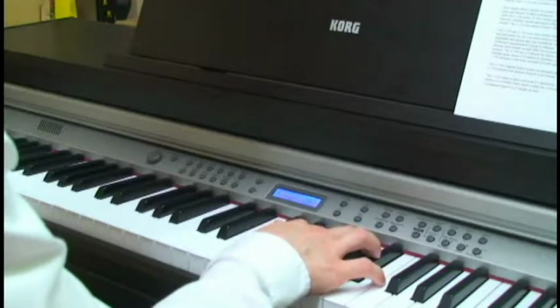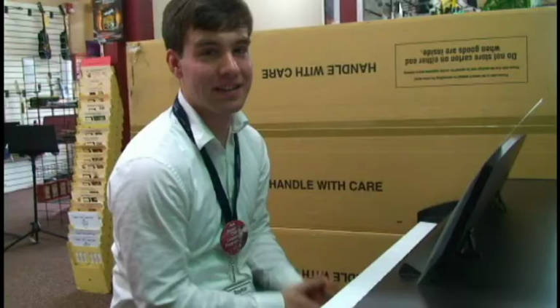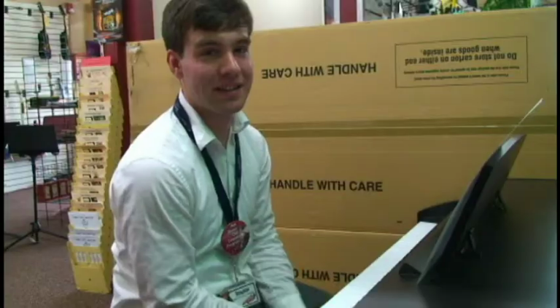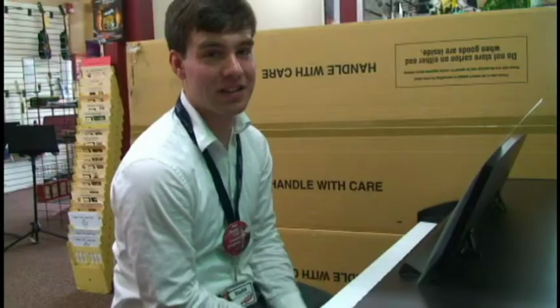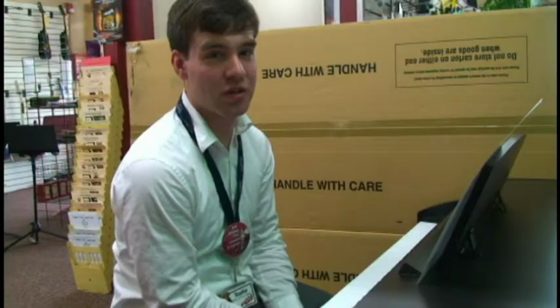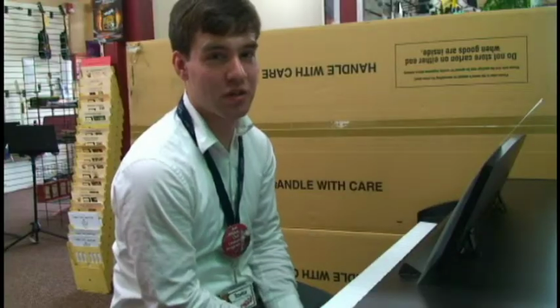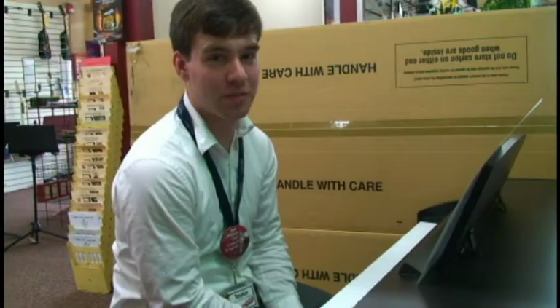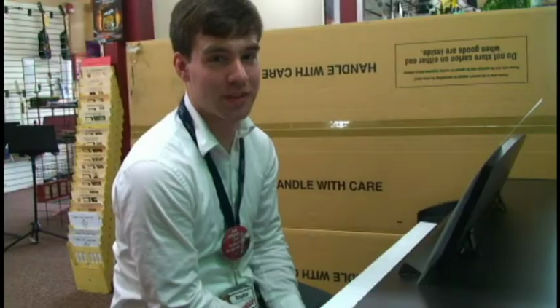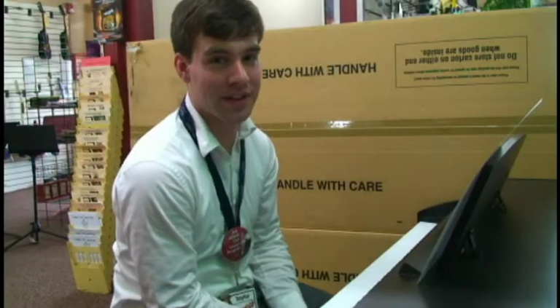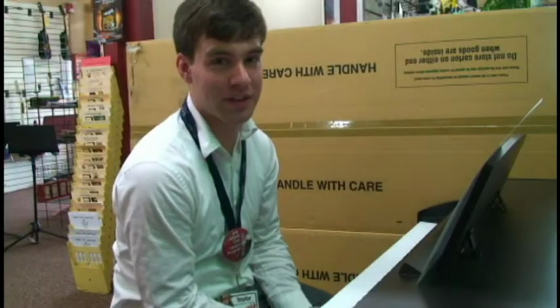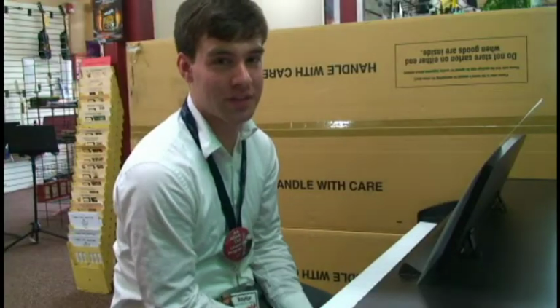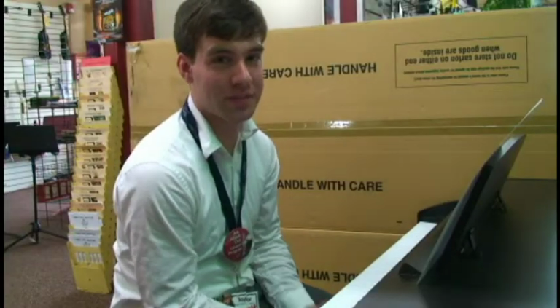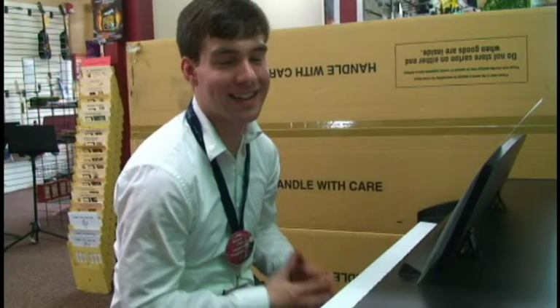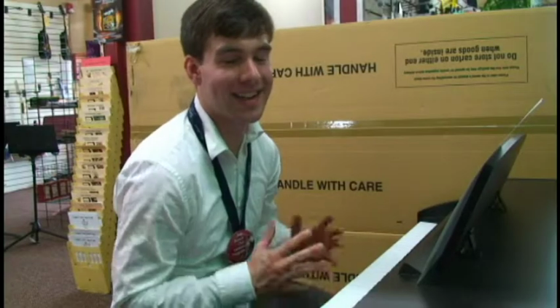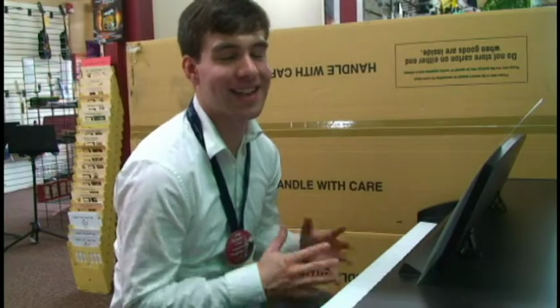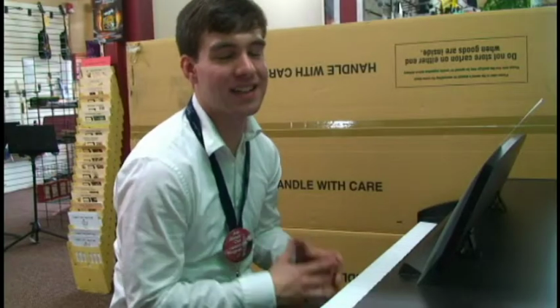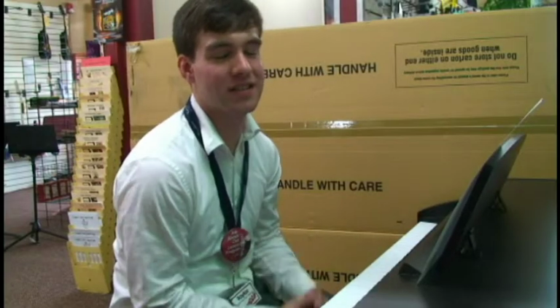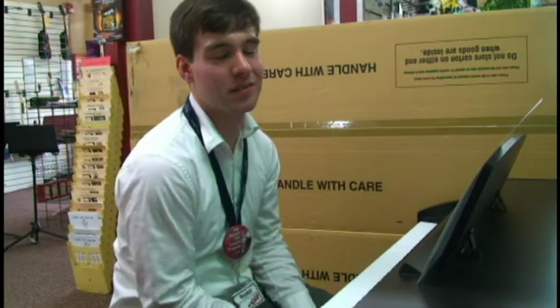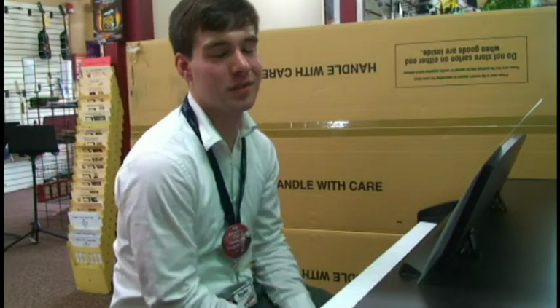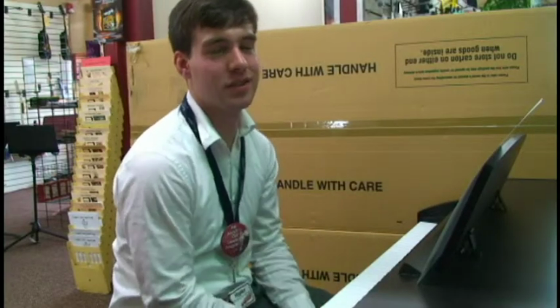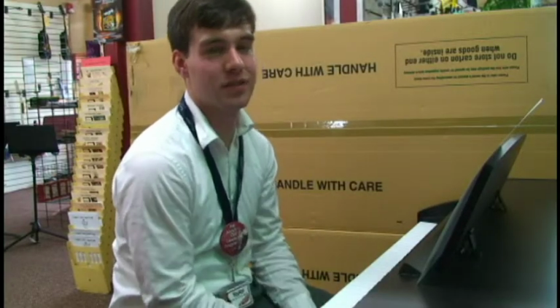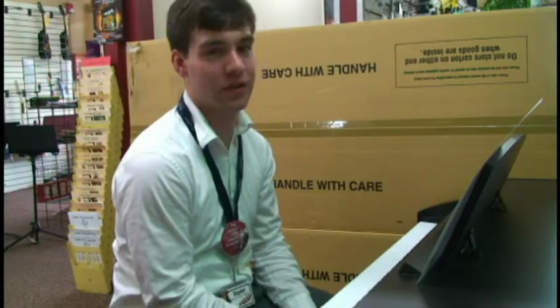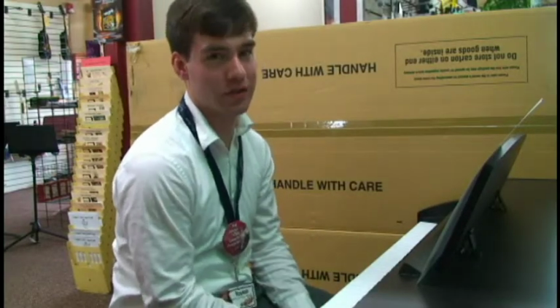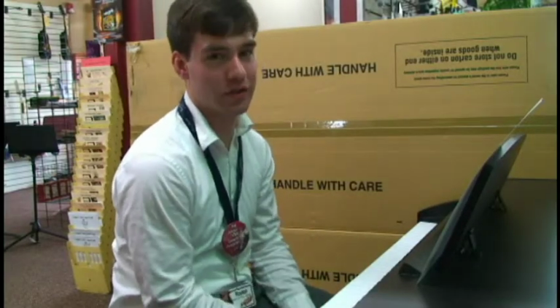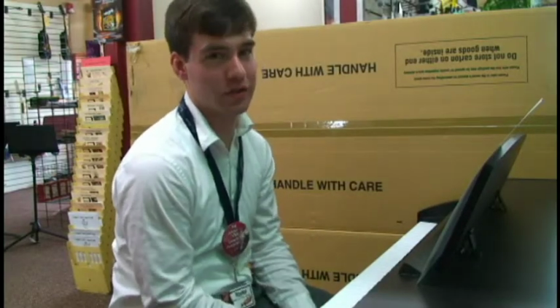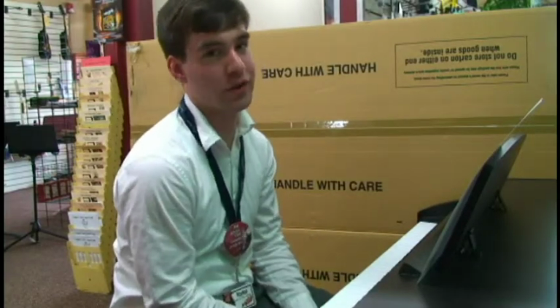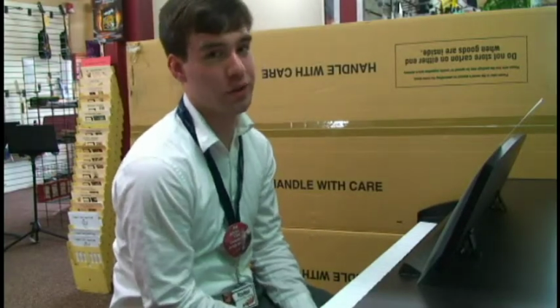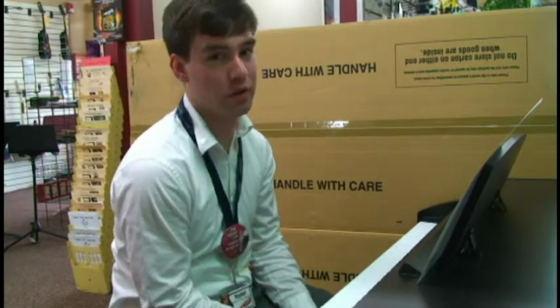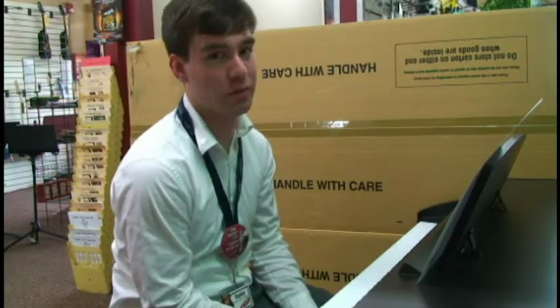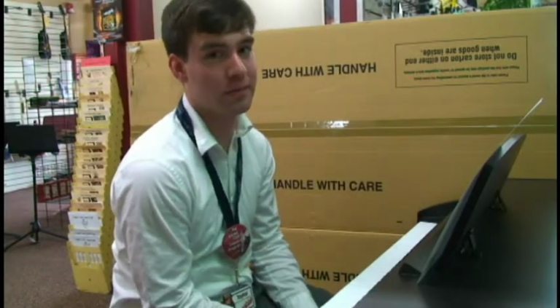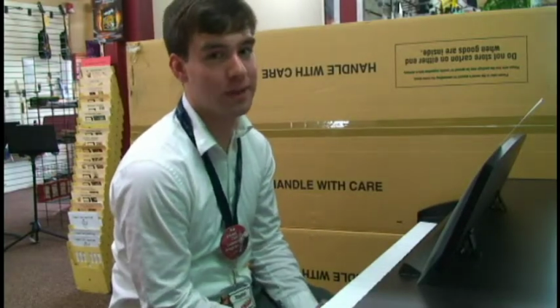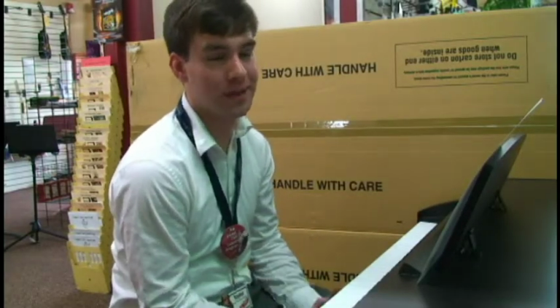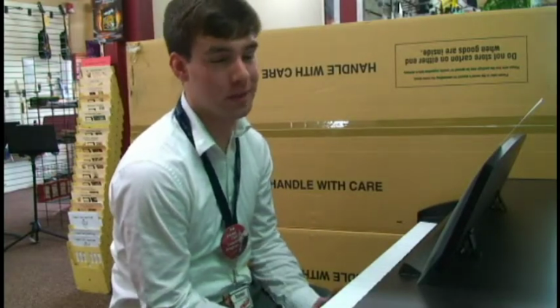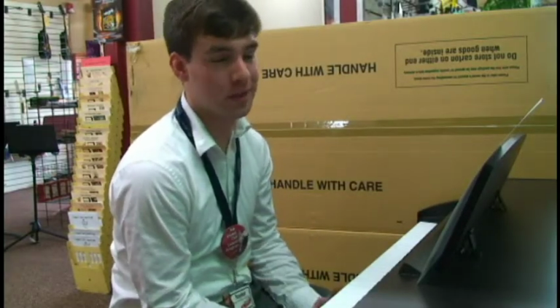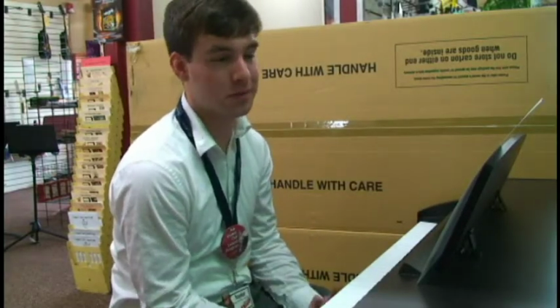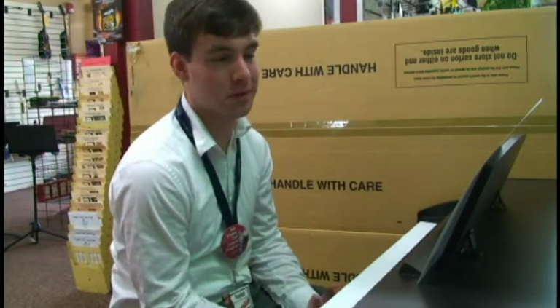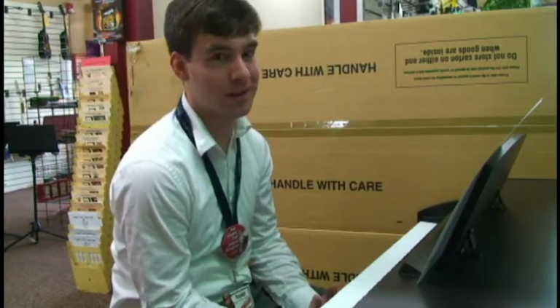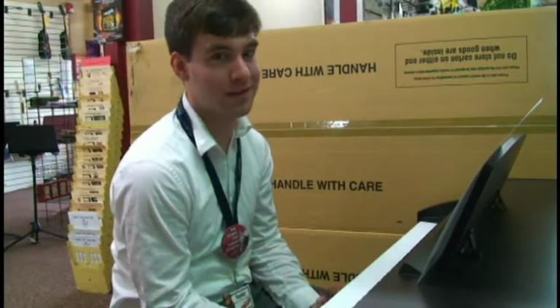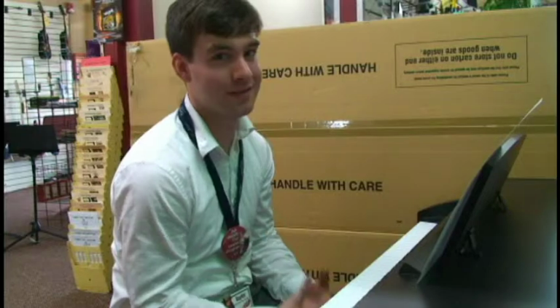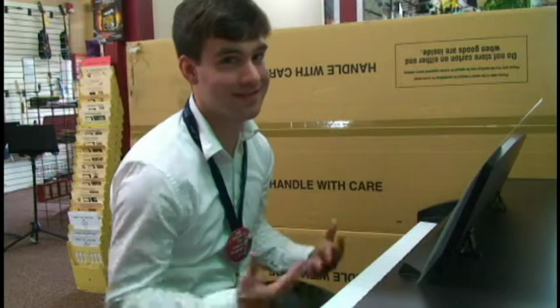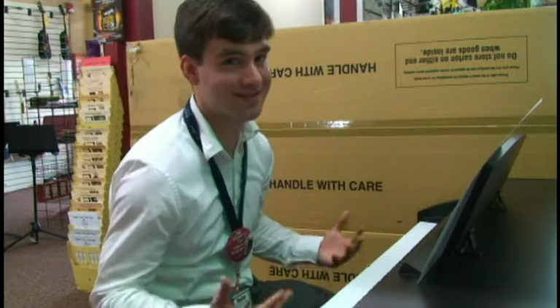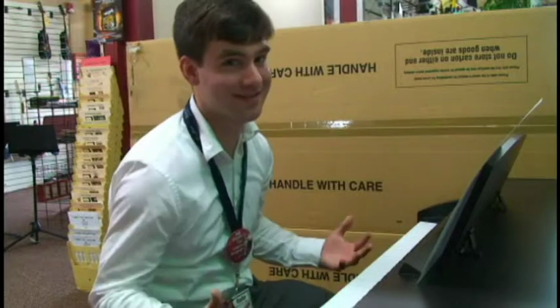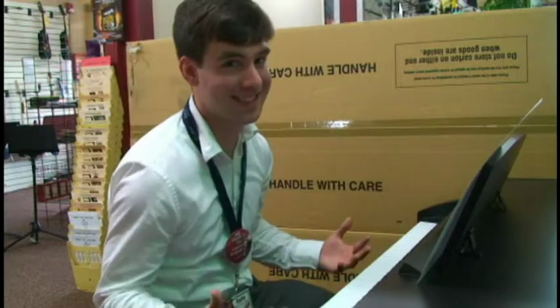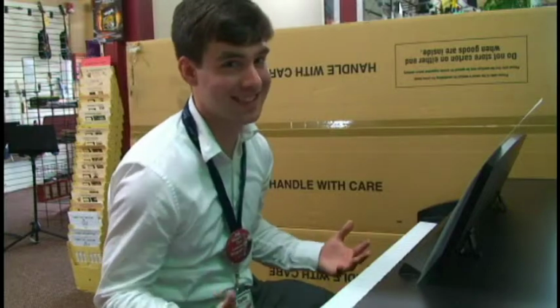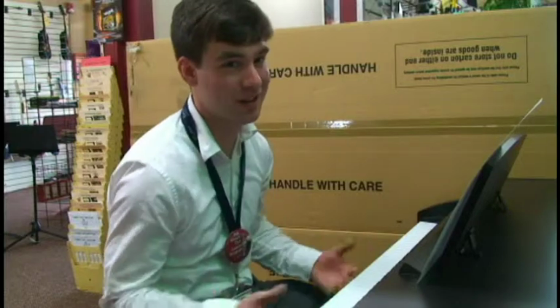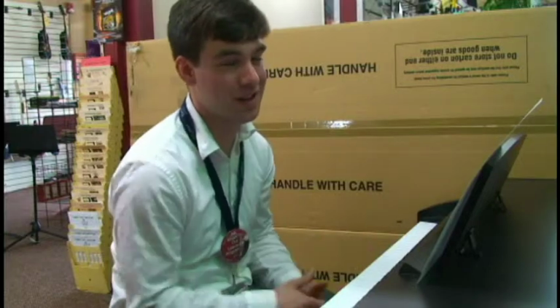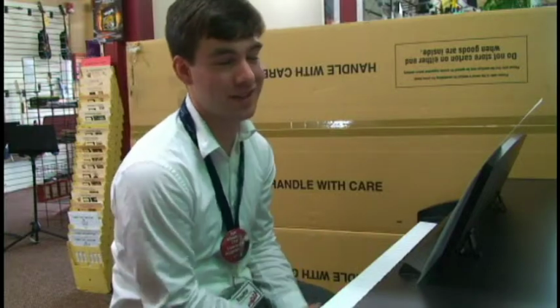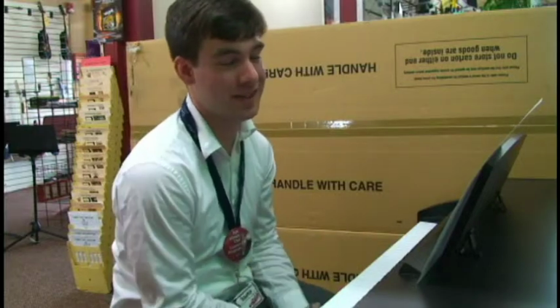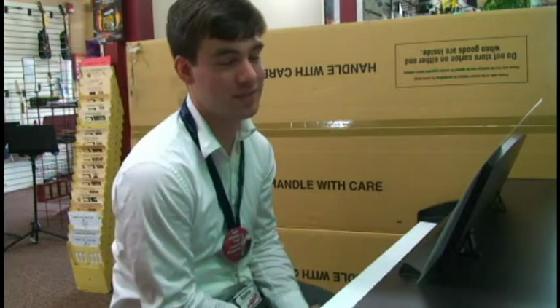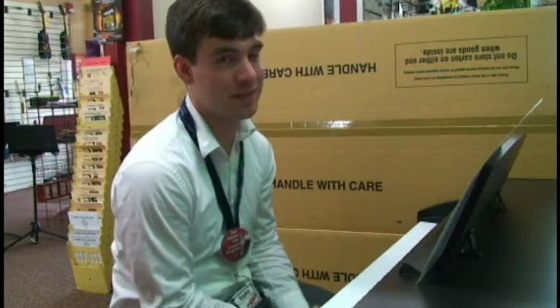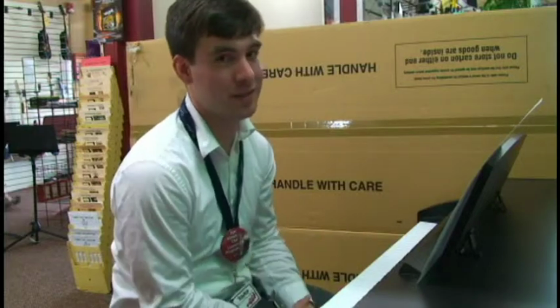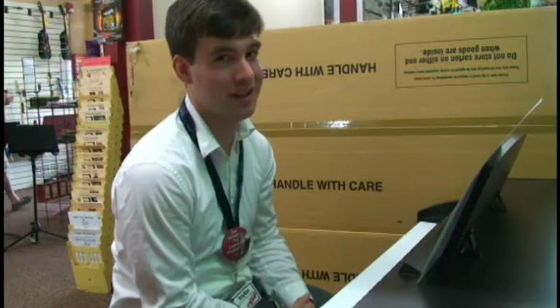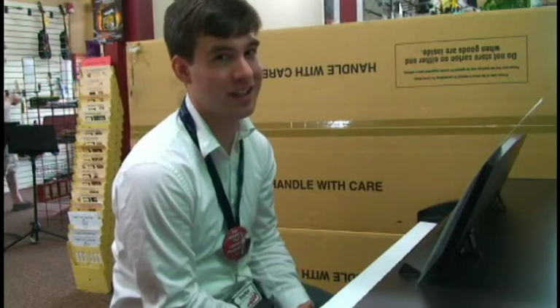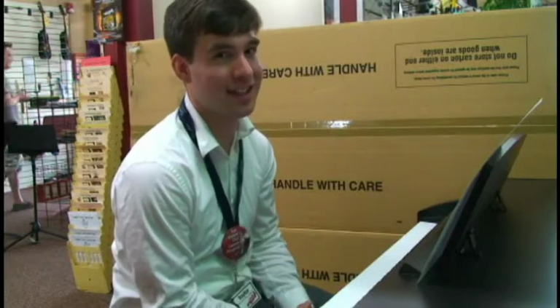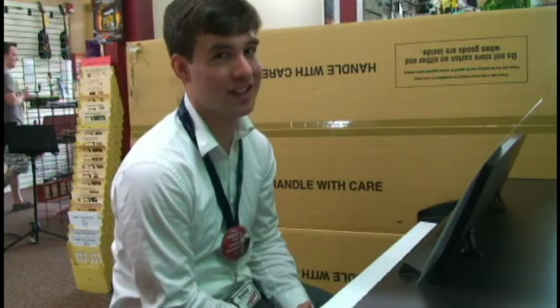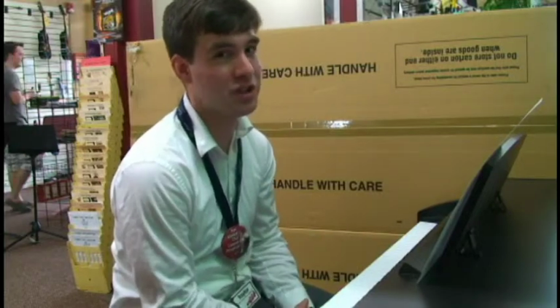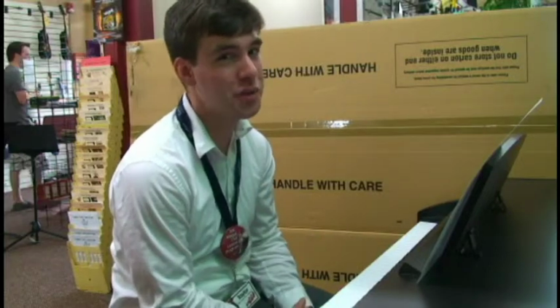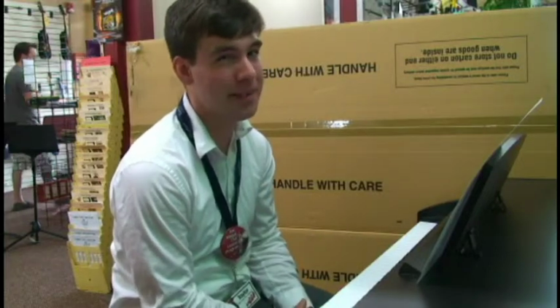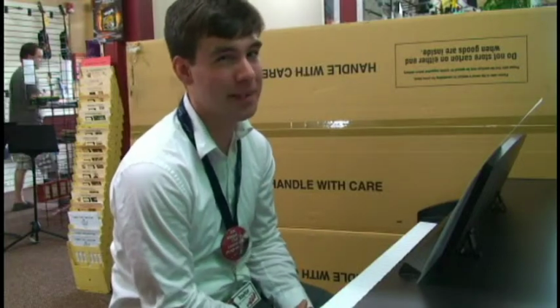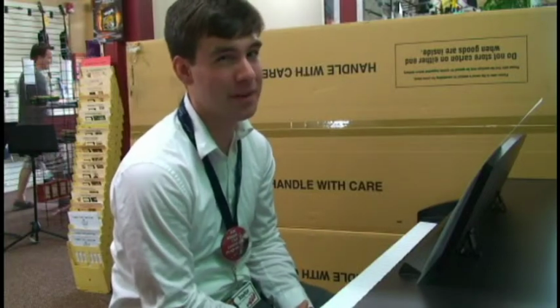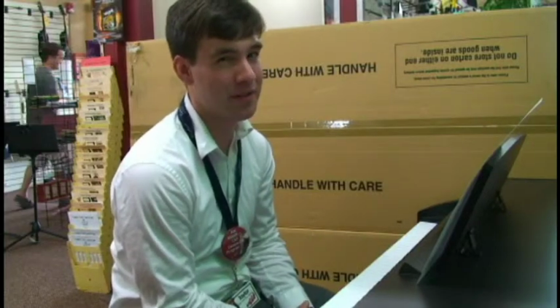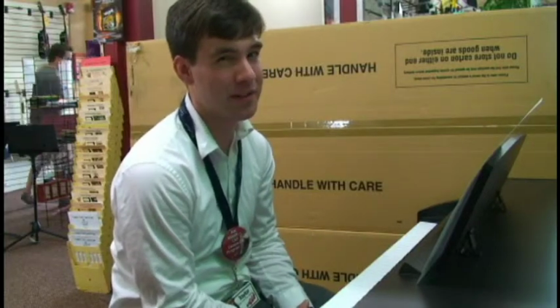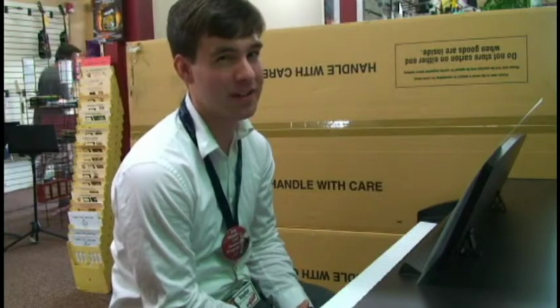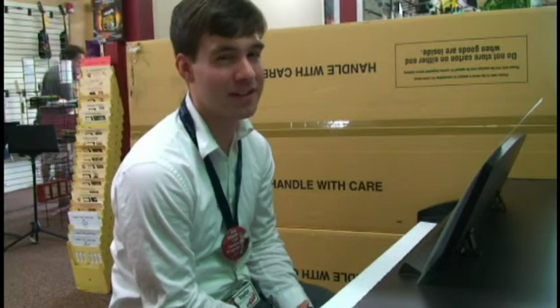These Korg pianos make an excellent piece of furniture for your home and the best part is you don't have to spend money on tuning them every year.